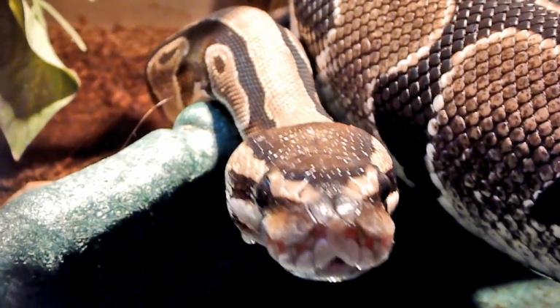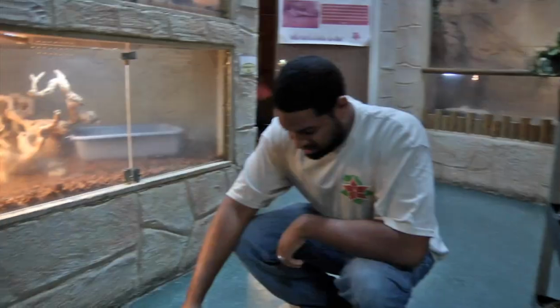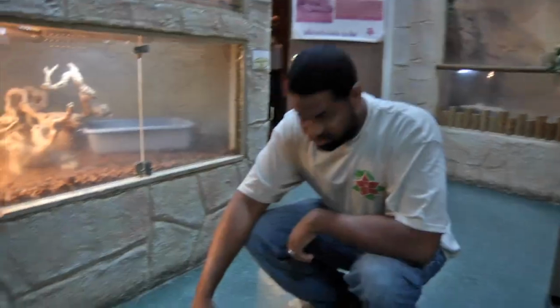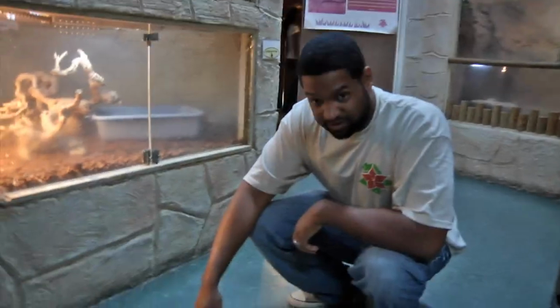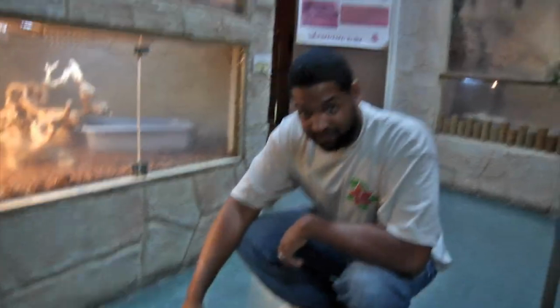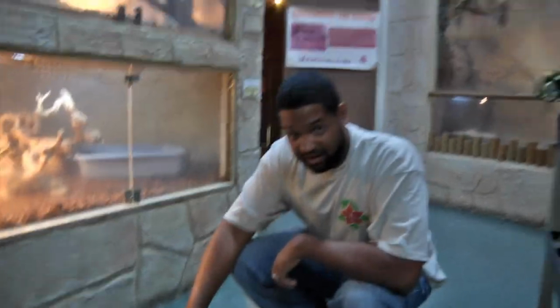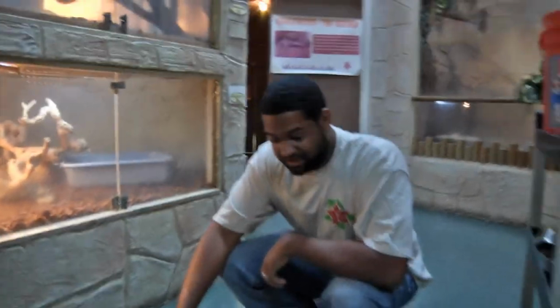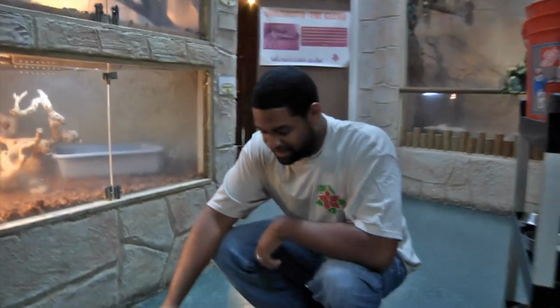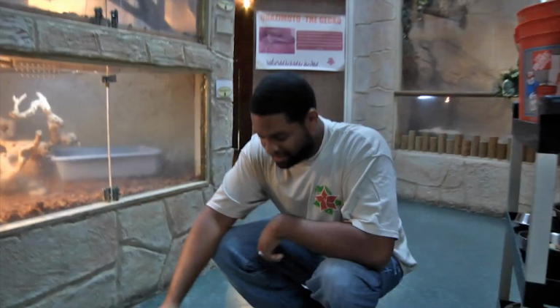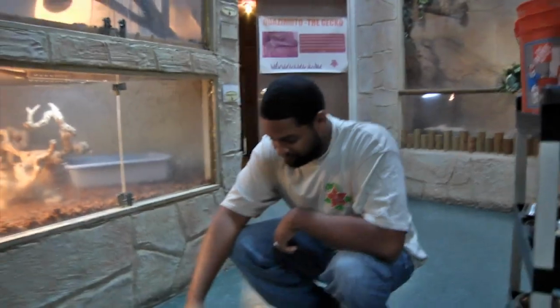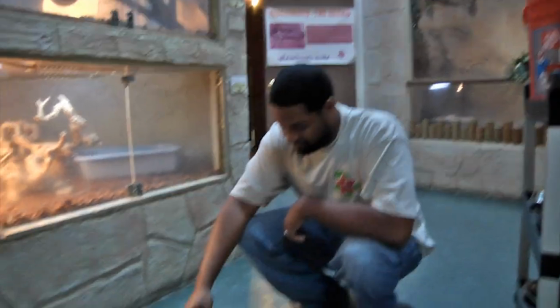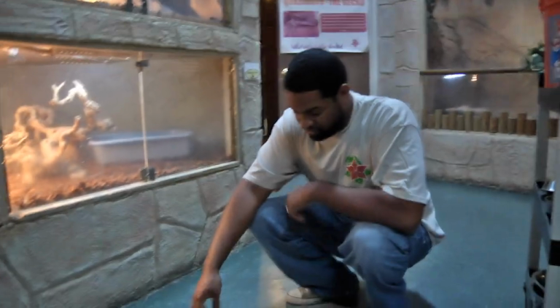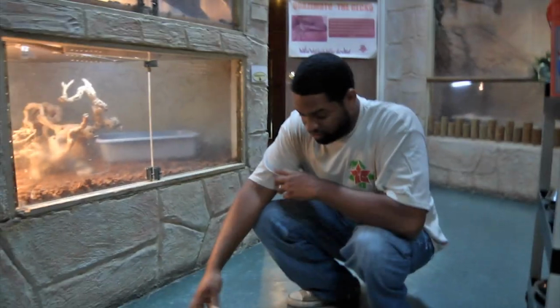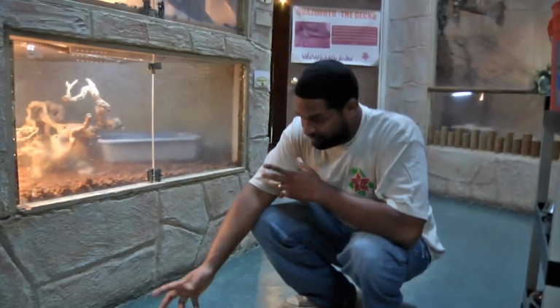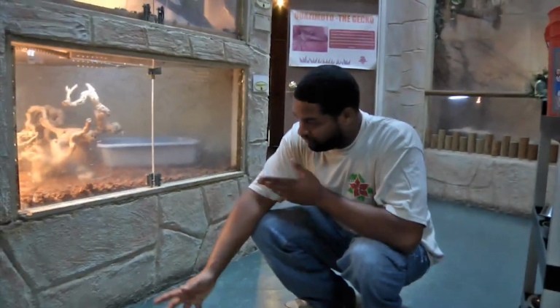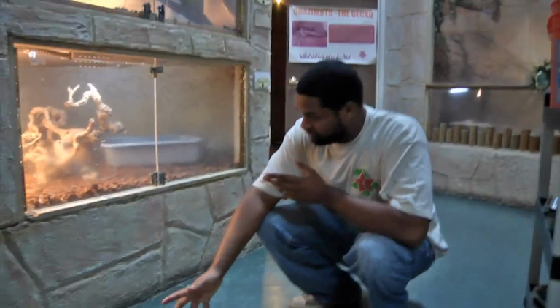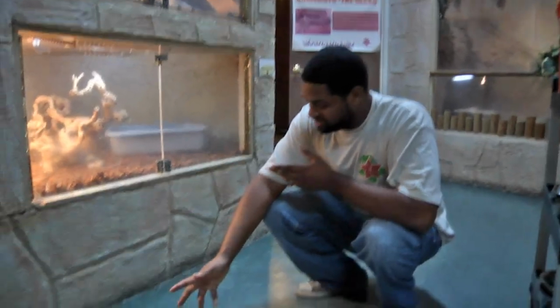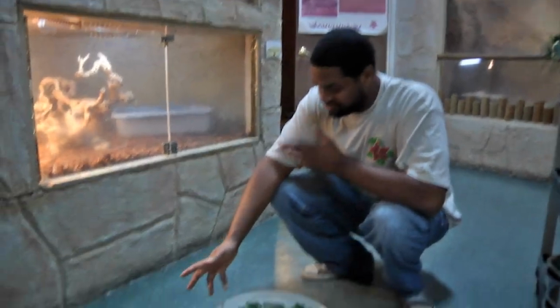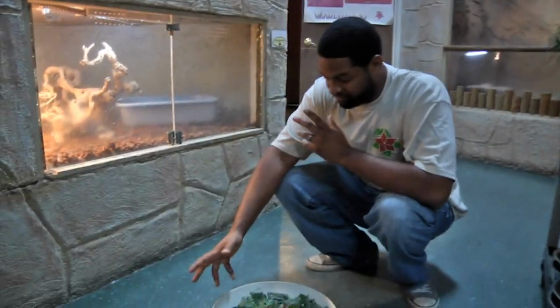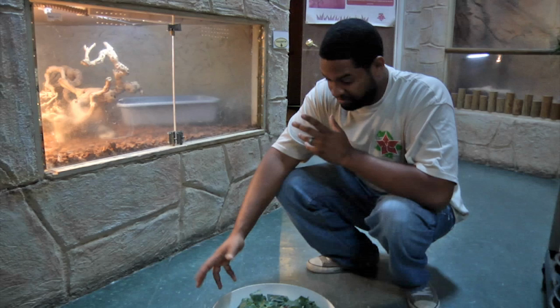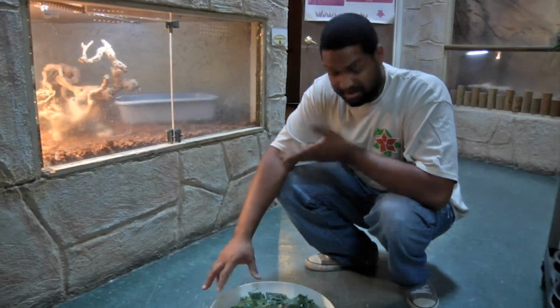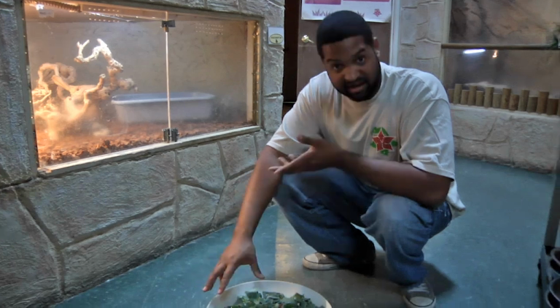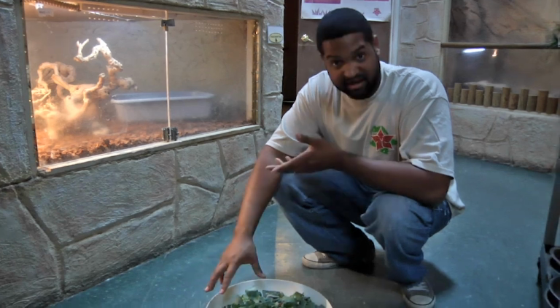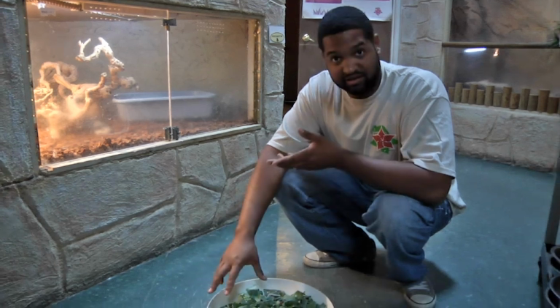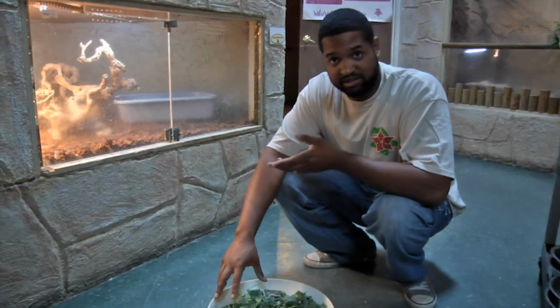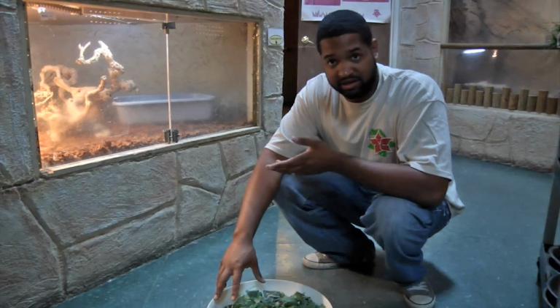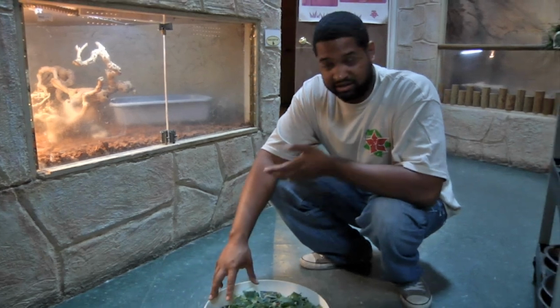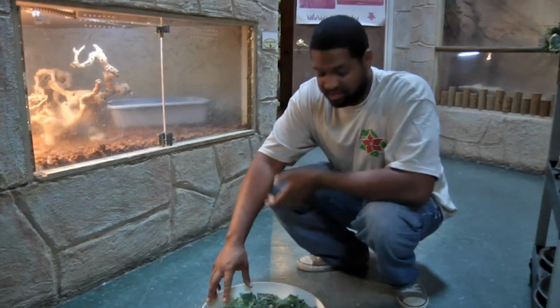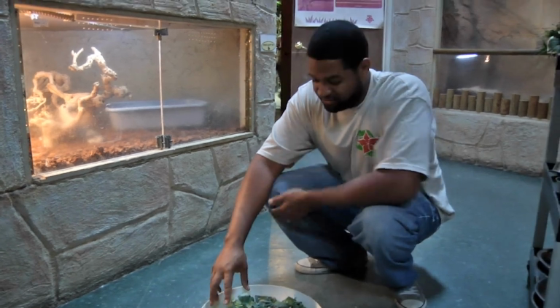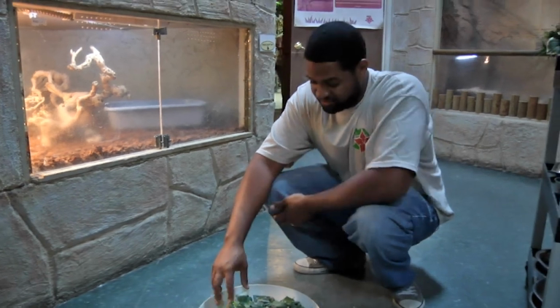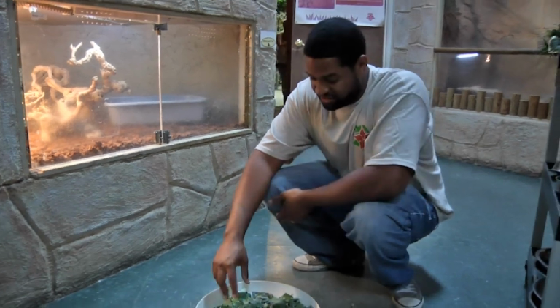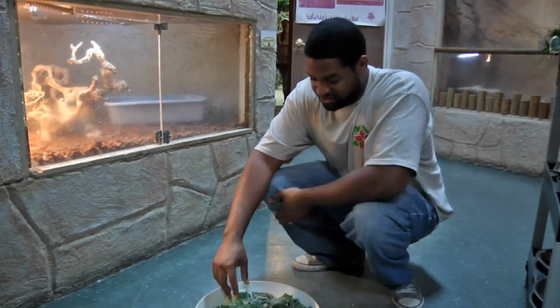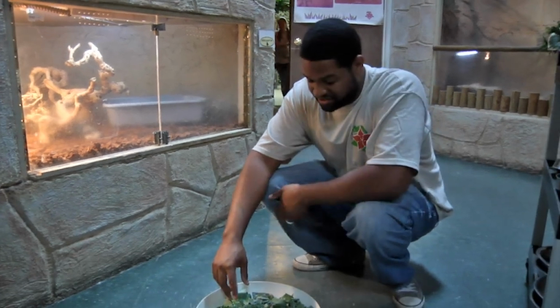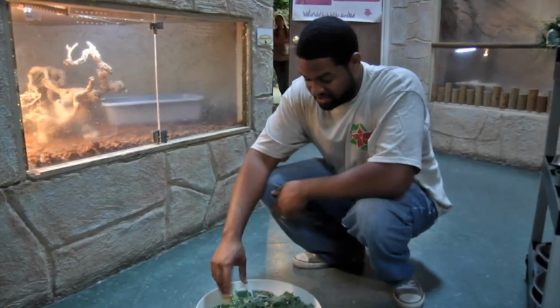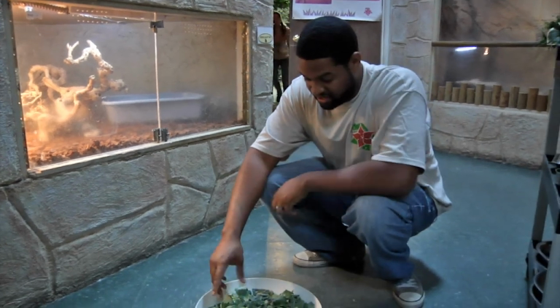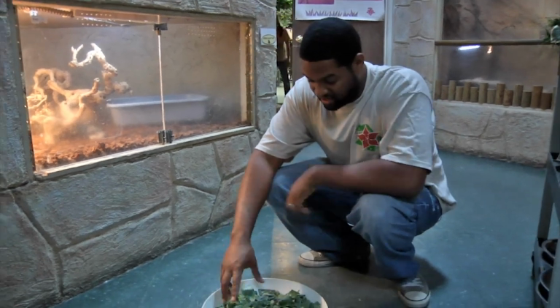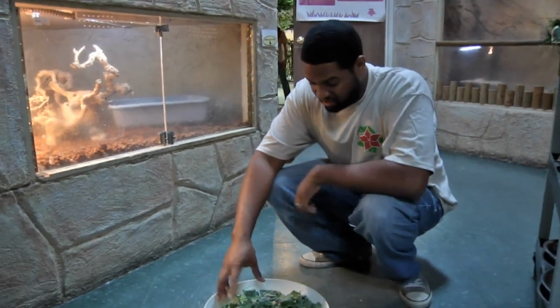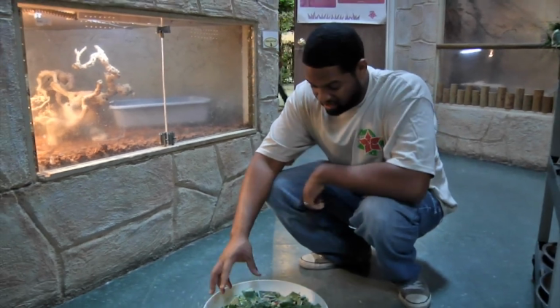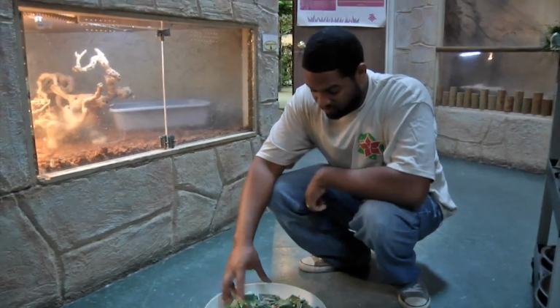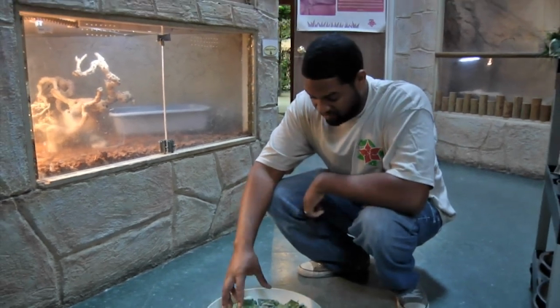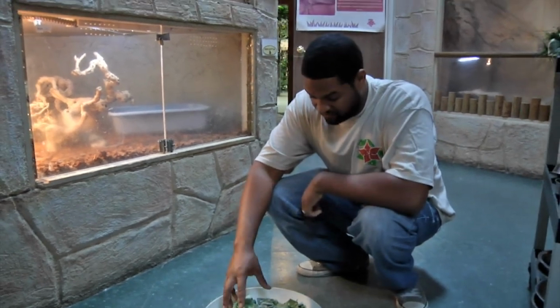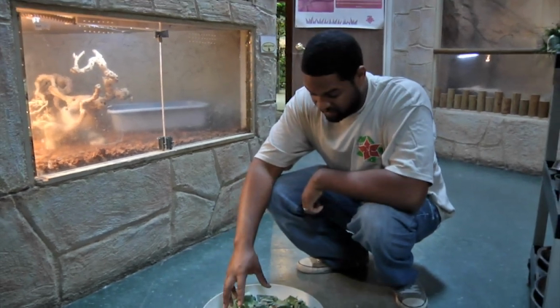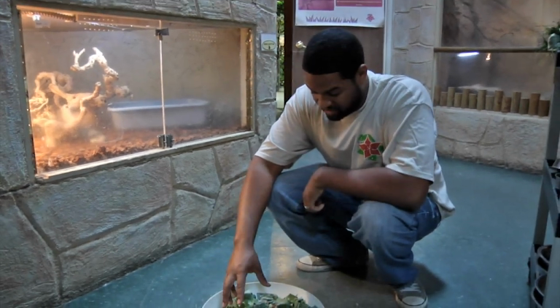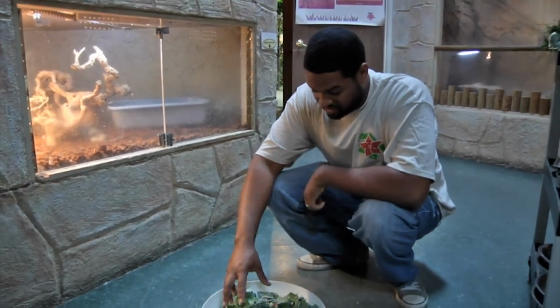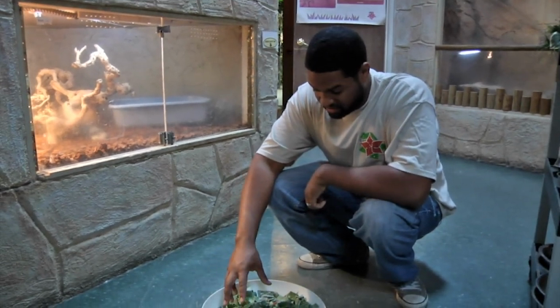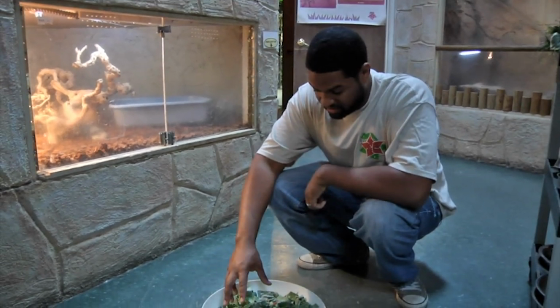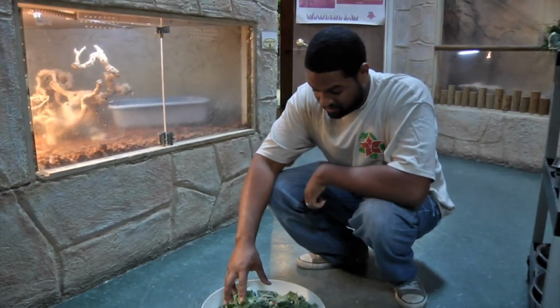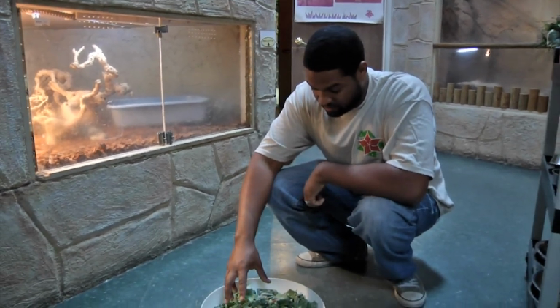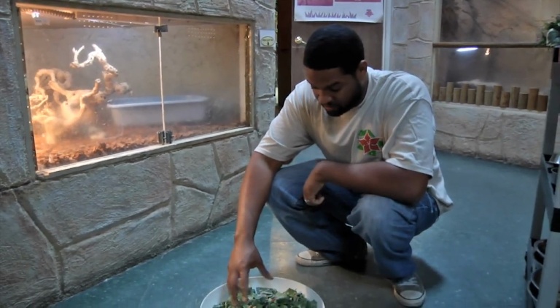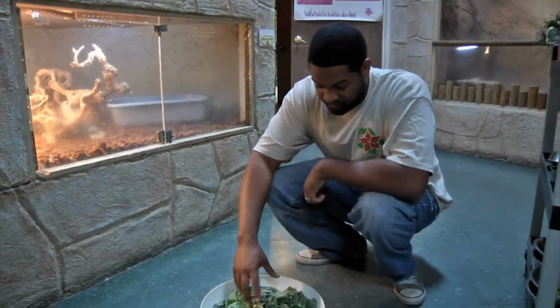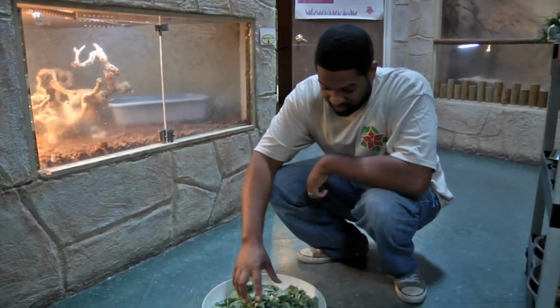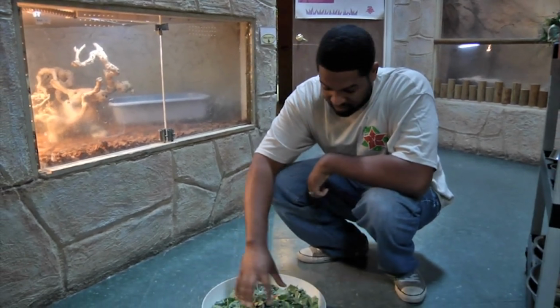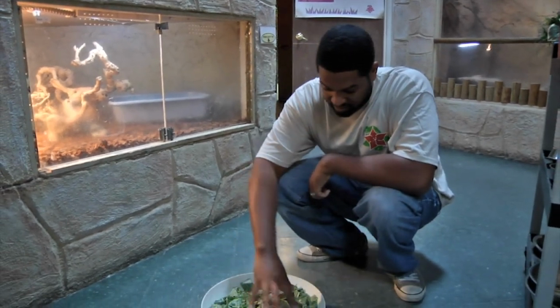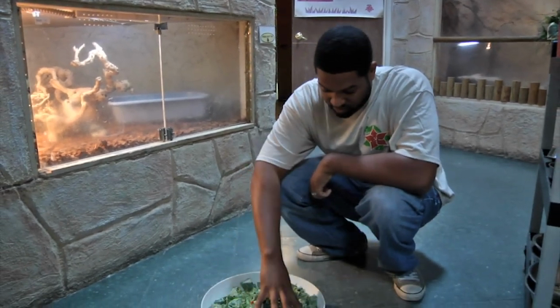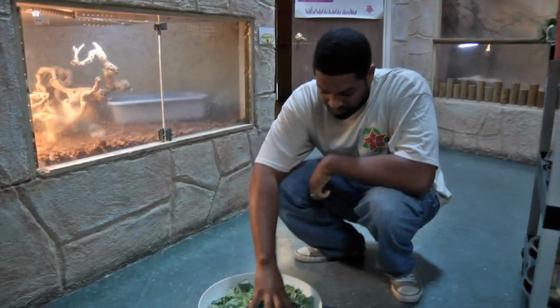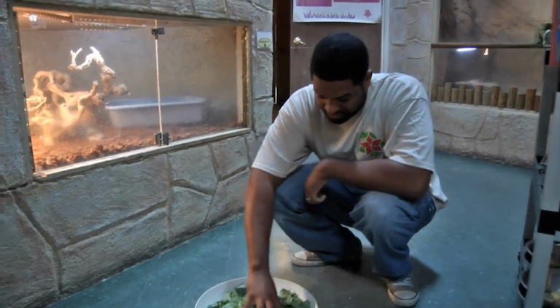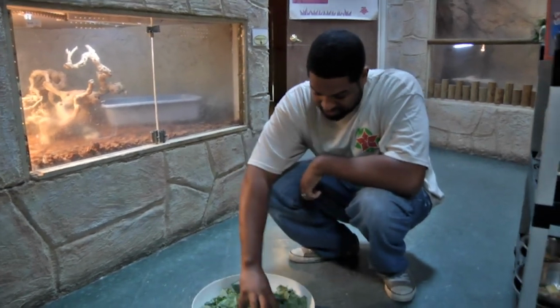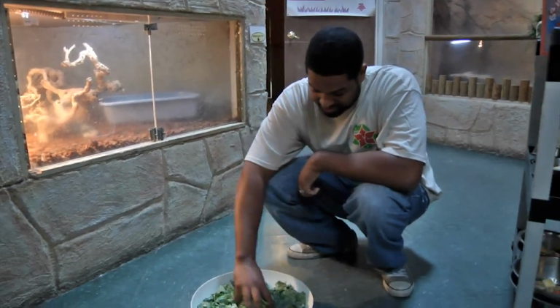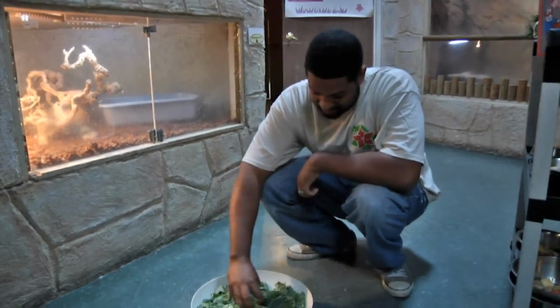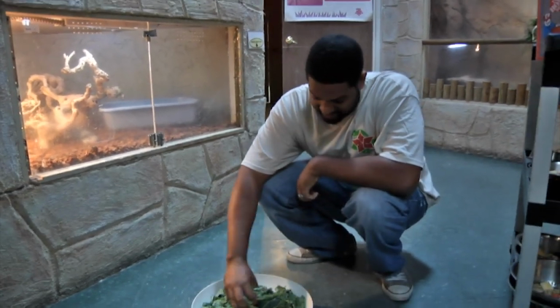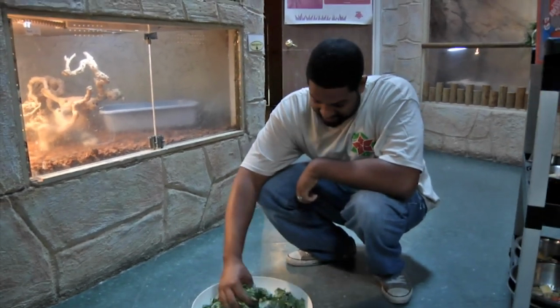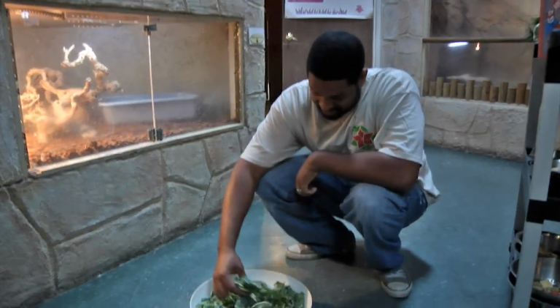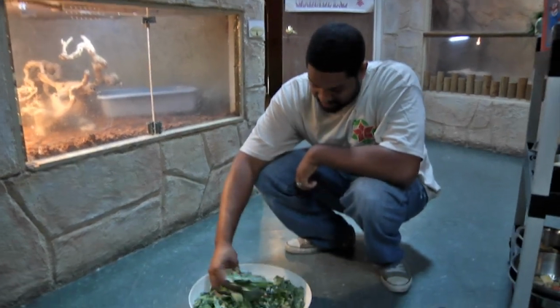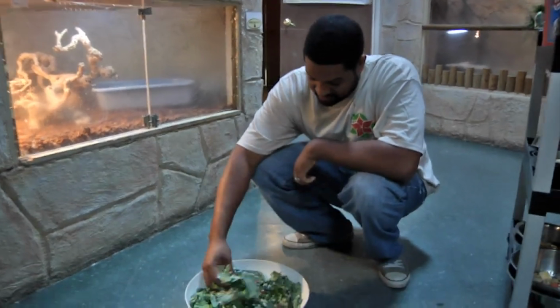So it's feeding time for the herbivores — the plant eaters here at the Eco Station — and one of our co-workers has made a salad.